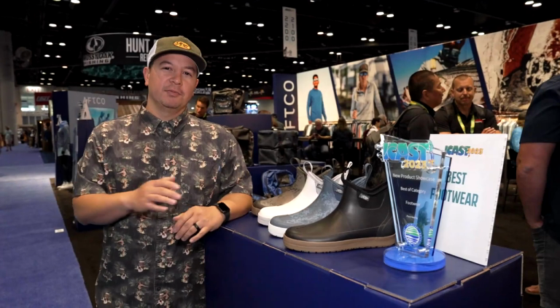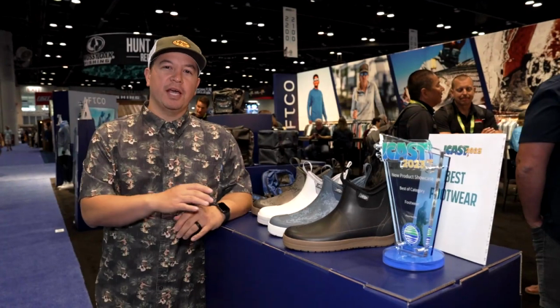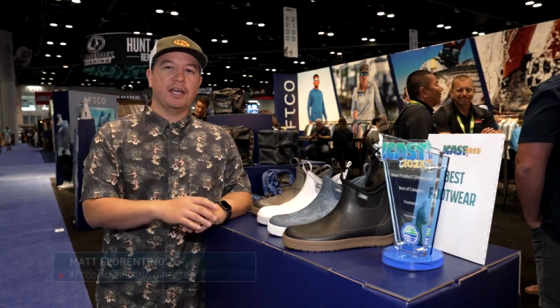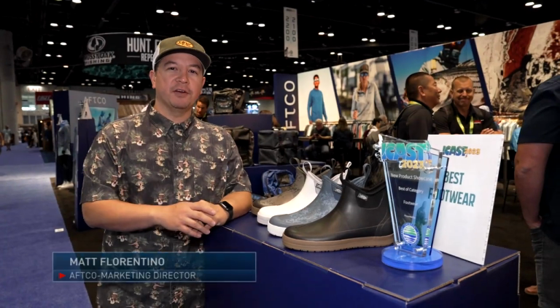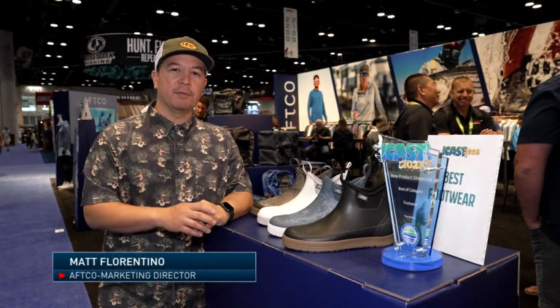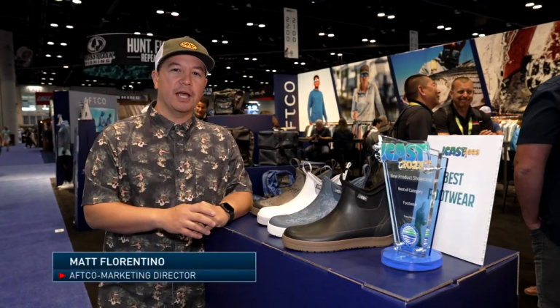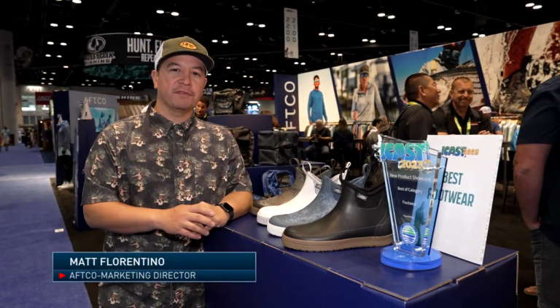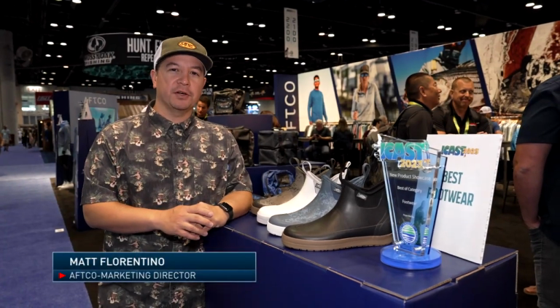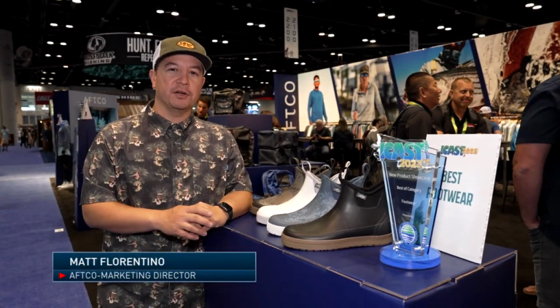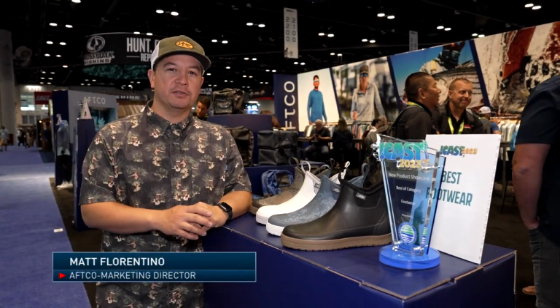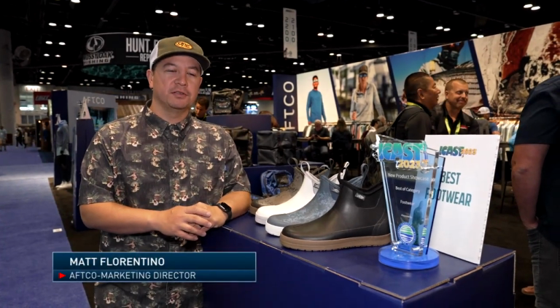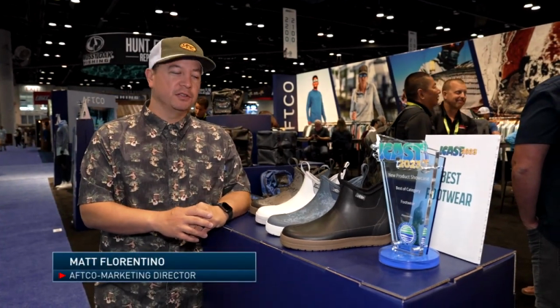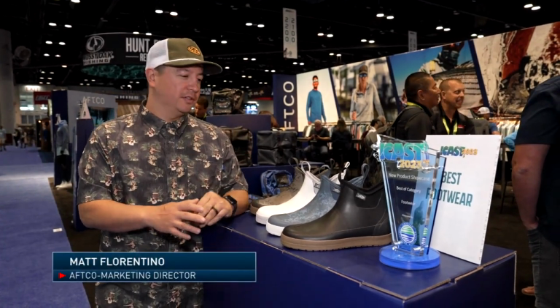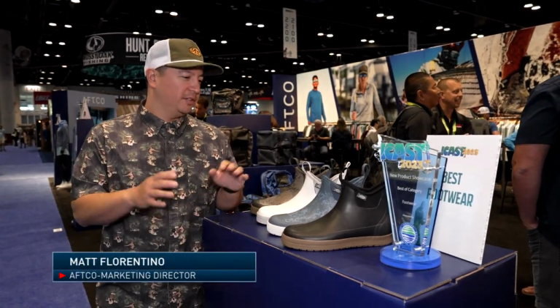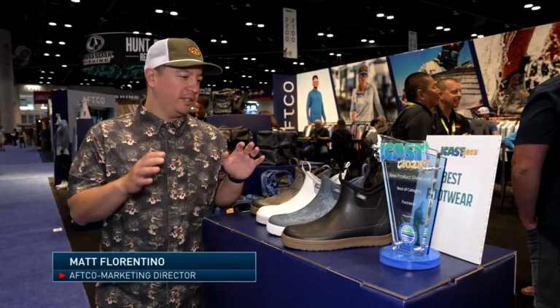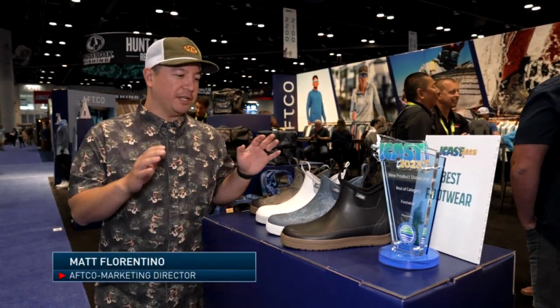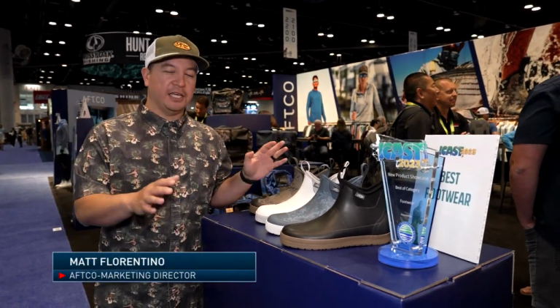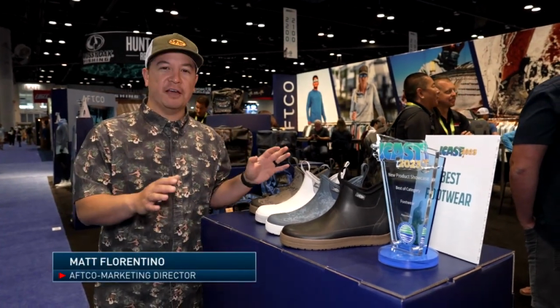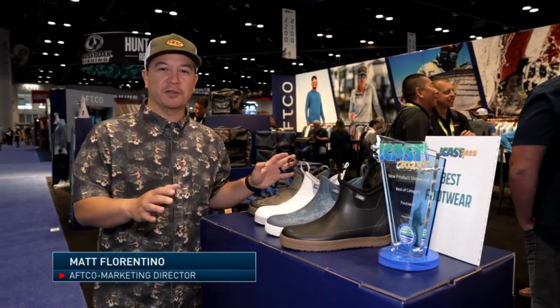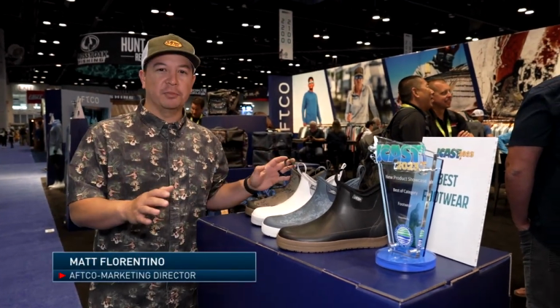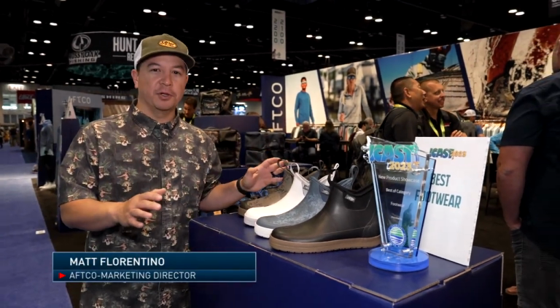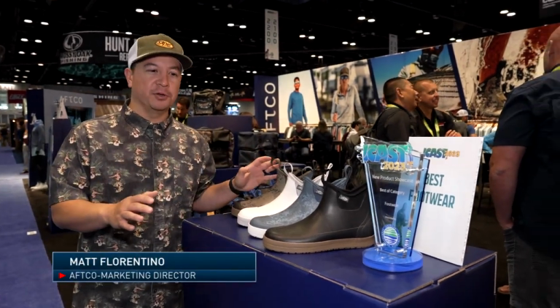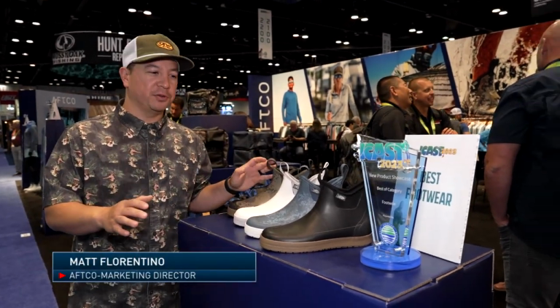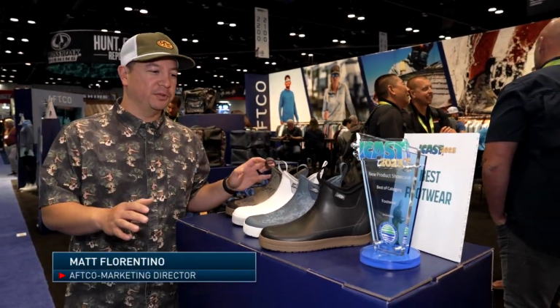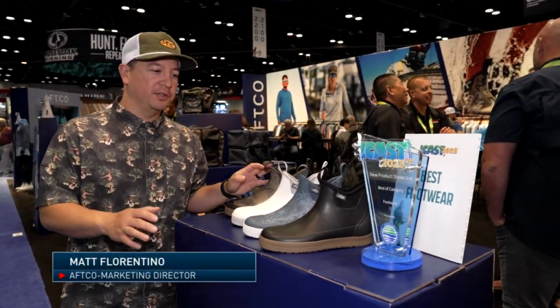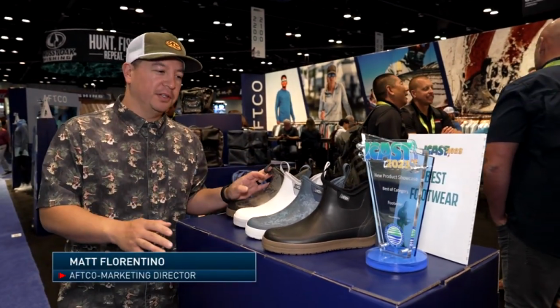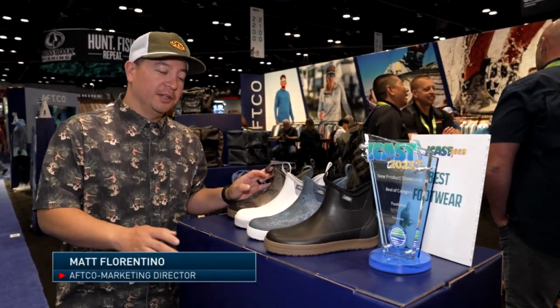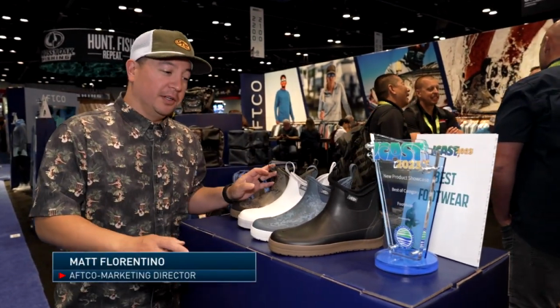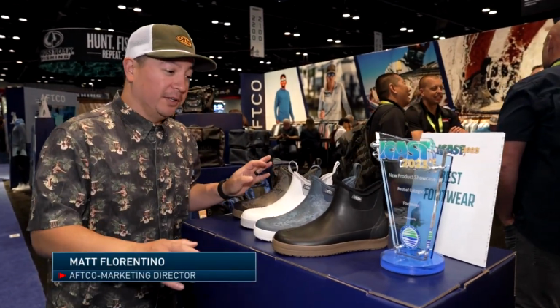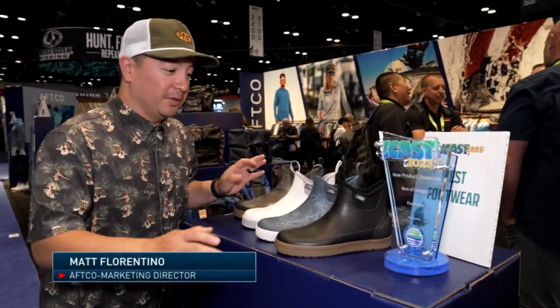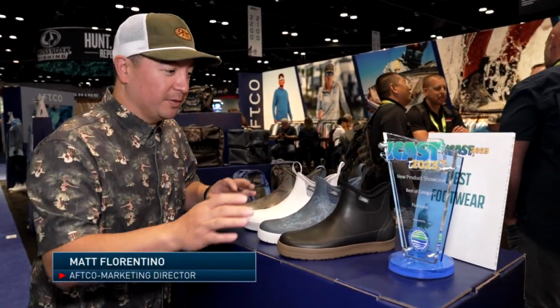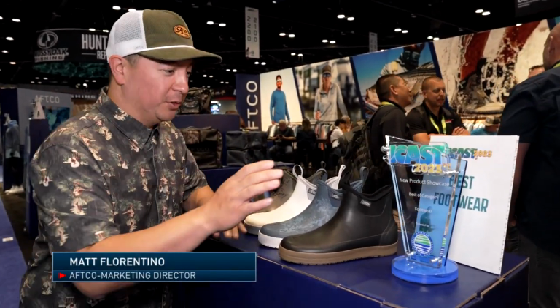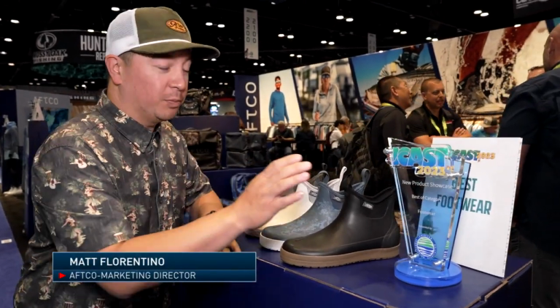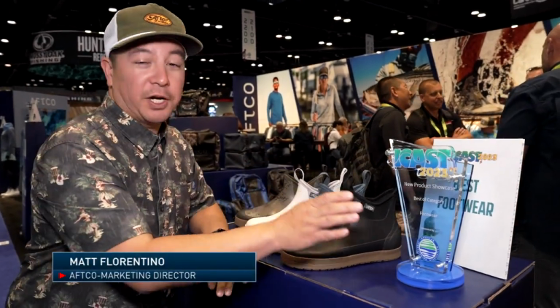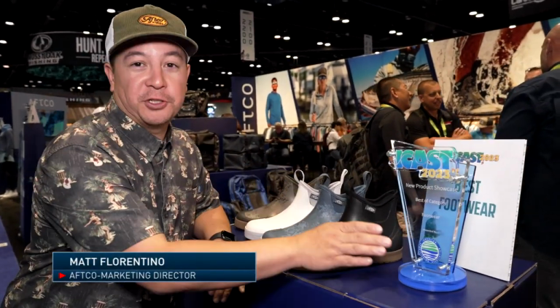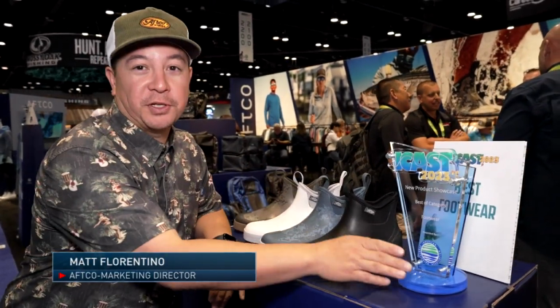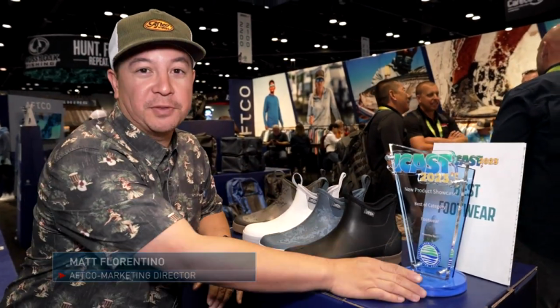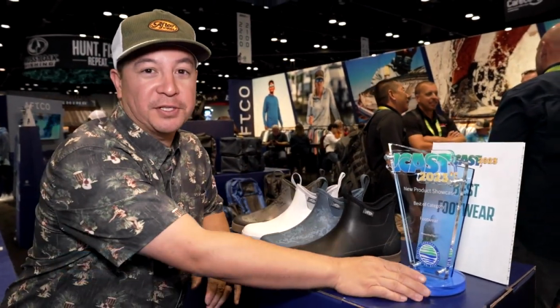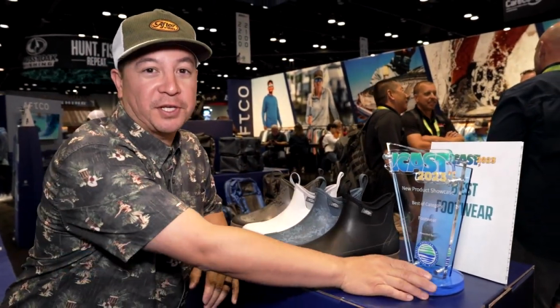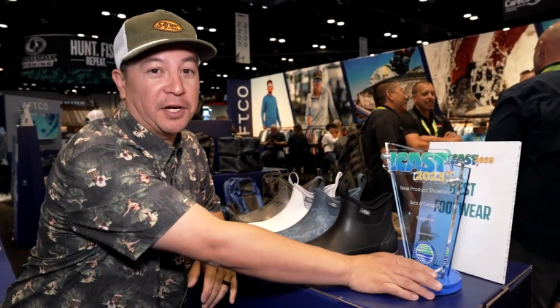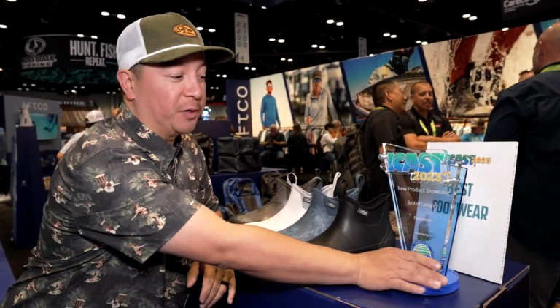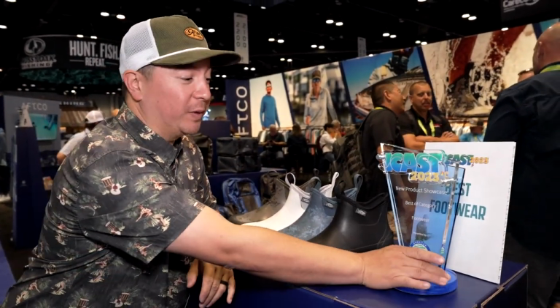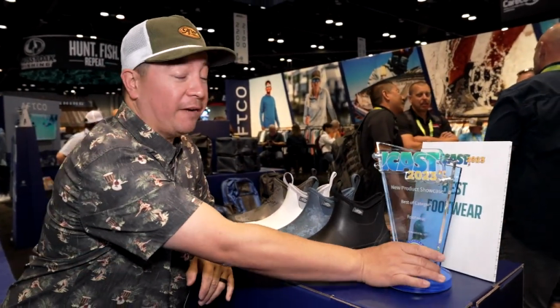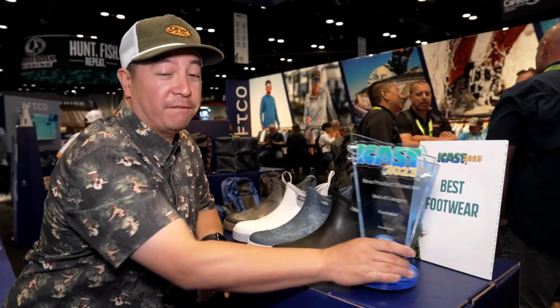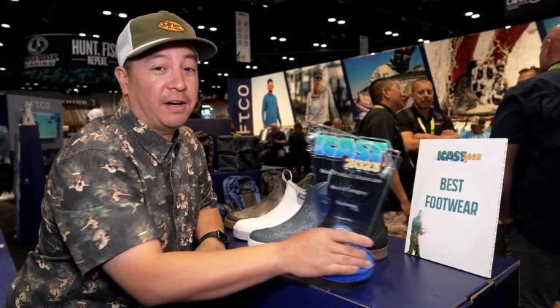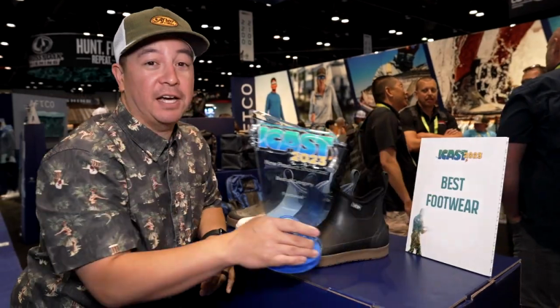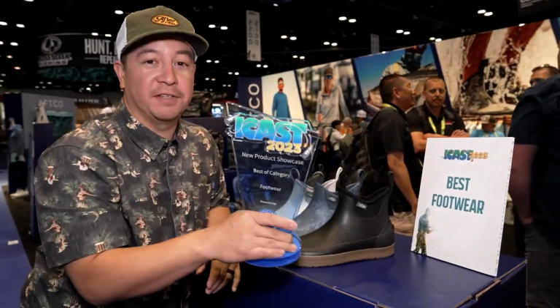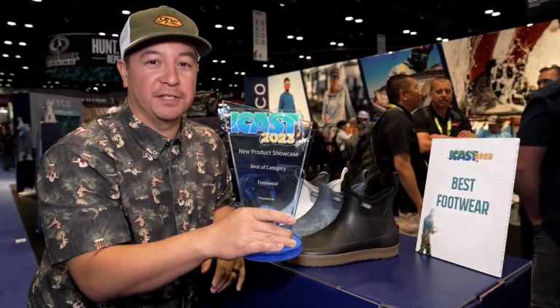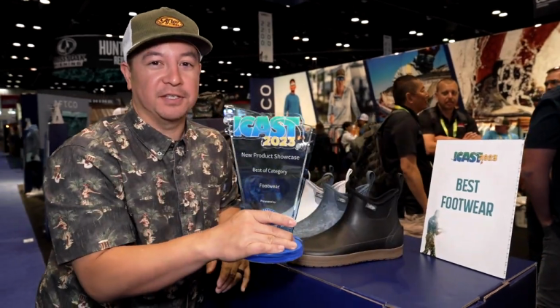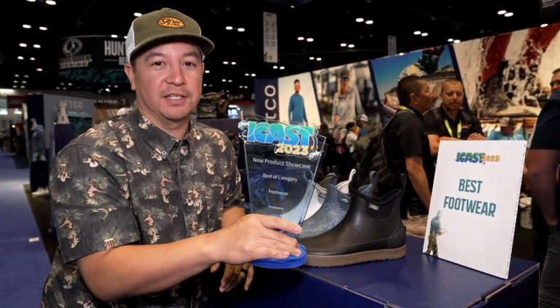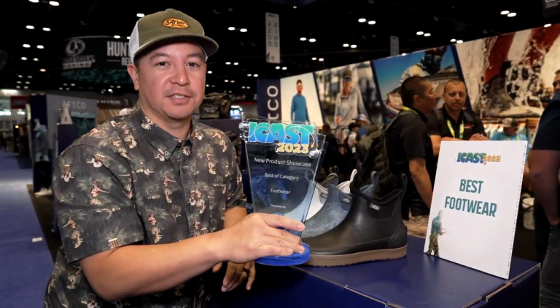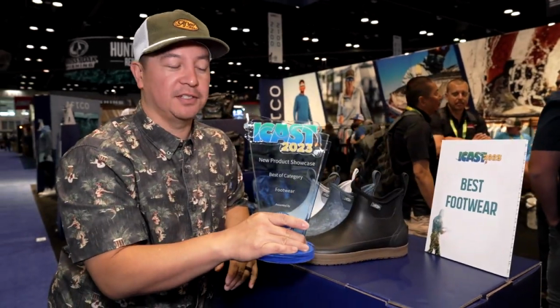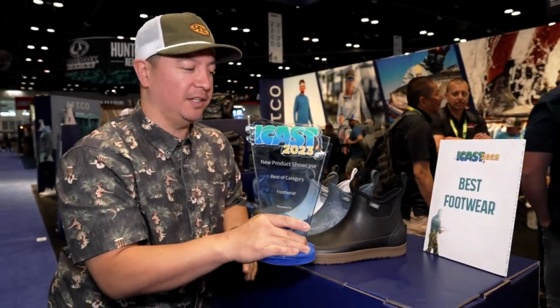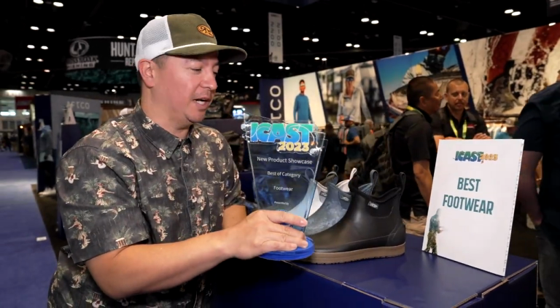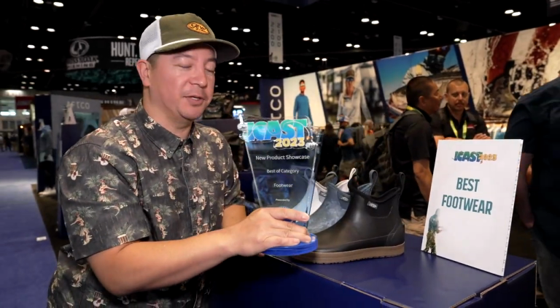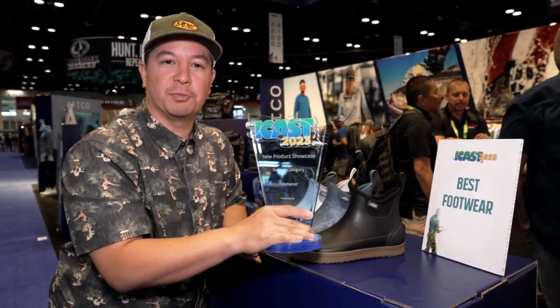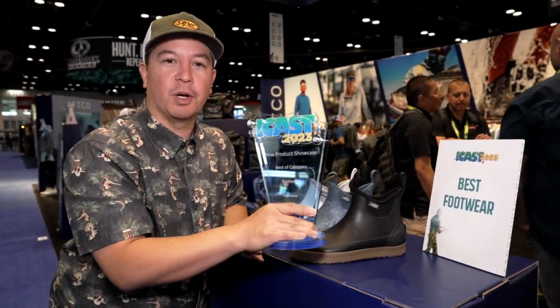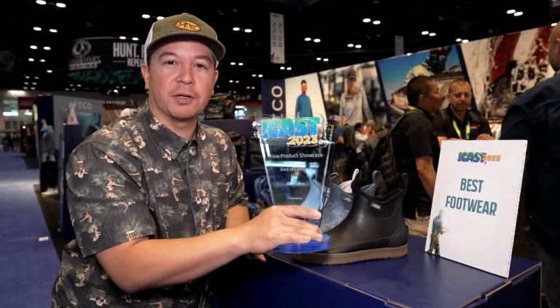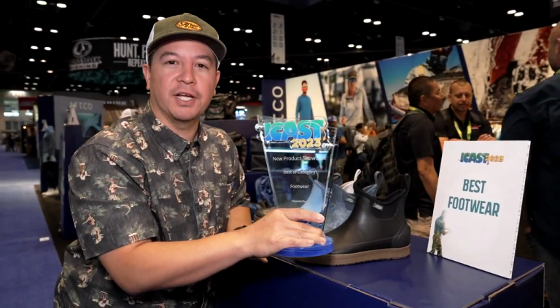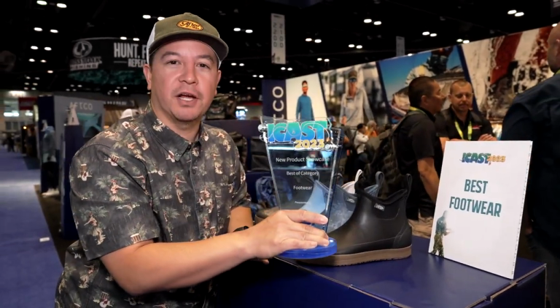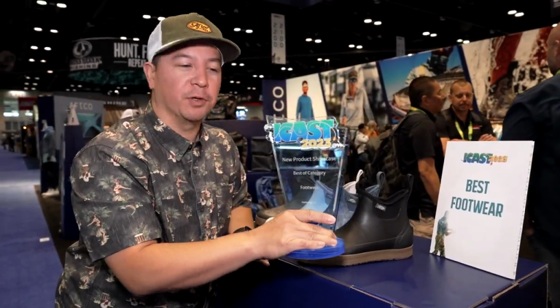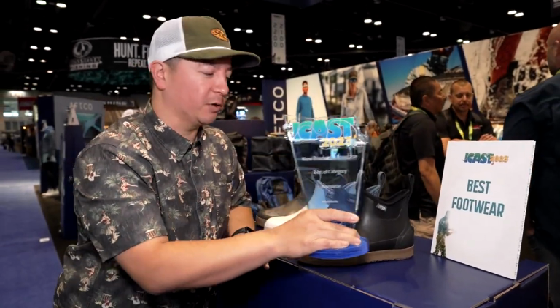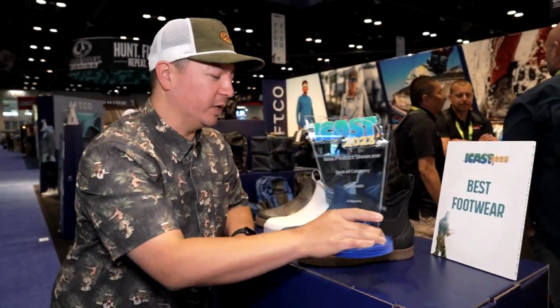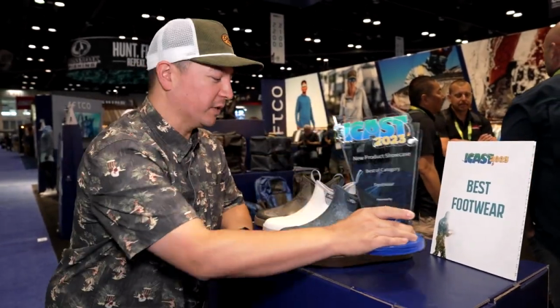Matt here from AFCO at the AFCO booth, new product showcase, best category. We got five of these things and I'm gonna just break them down really quick.